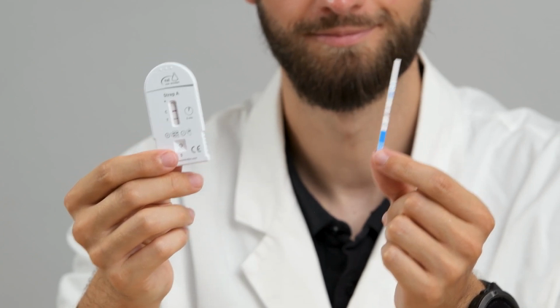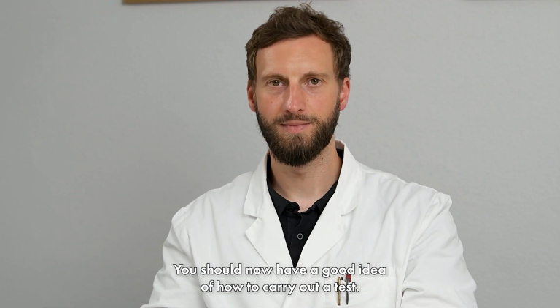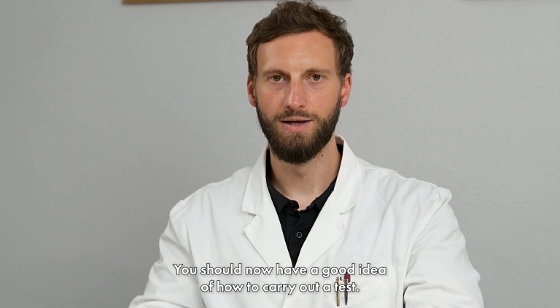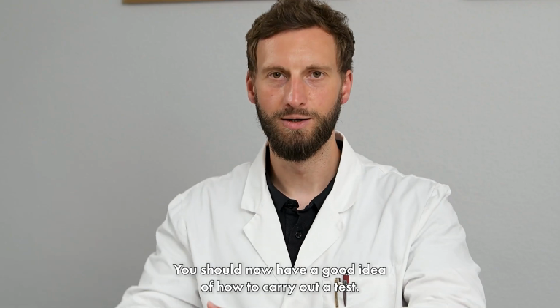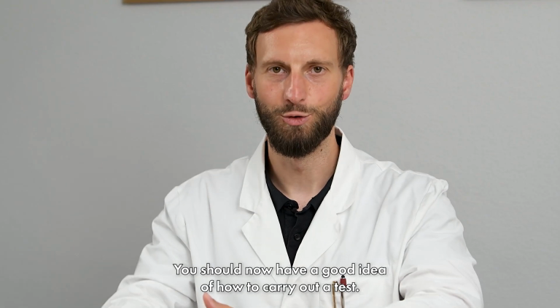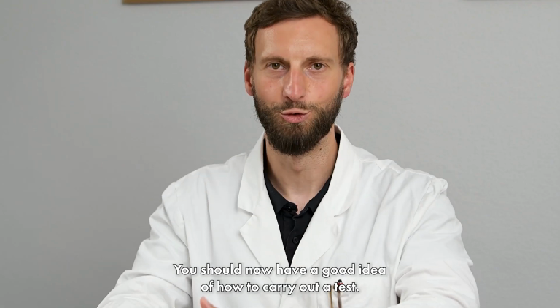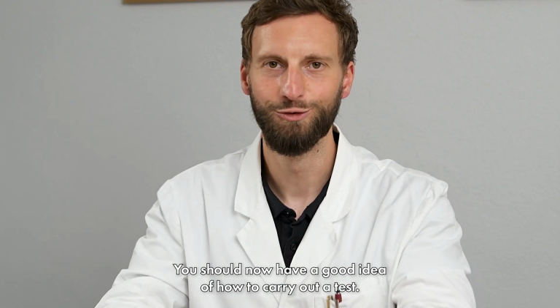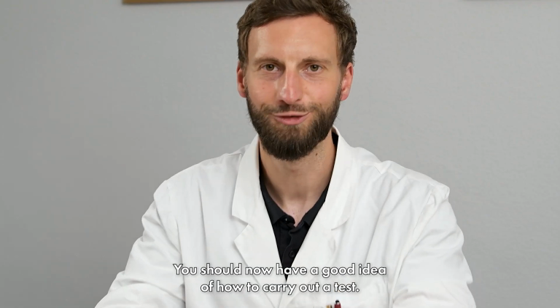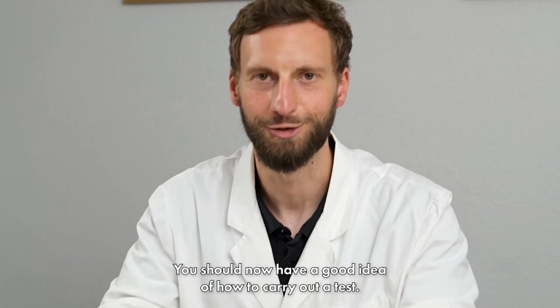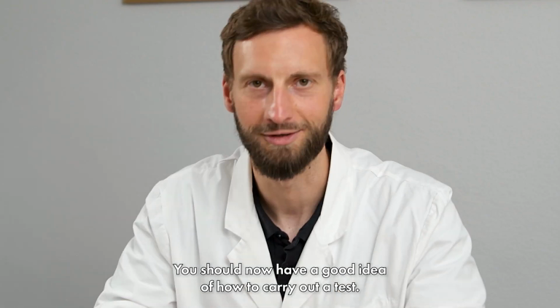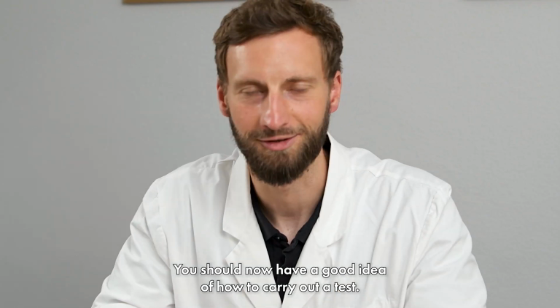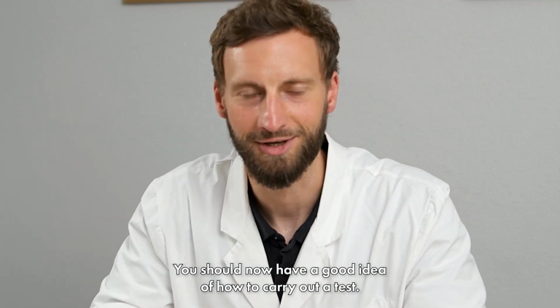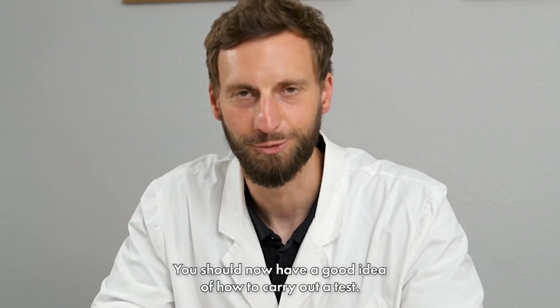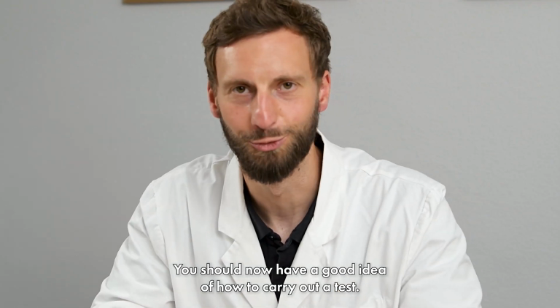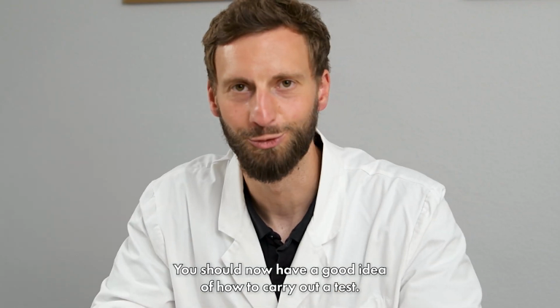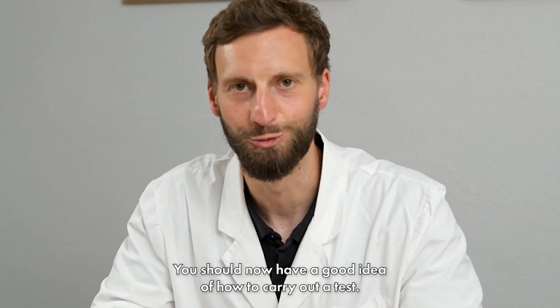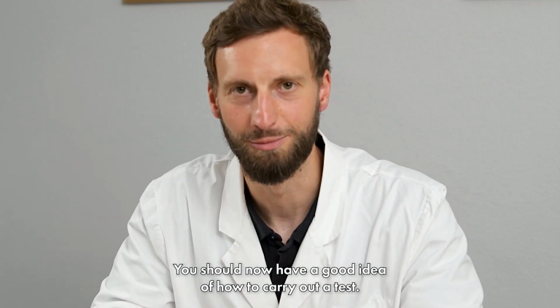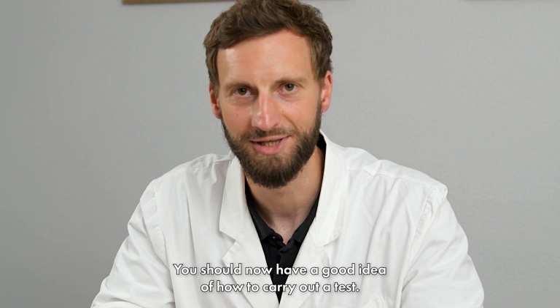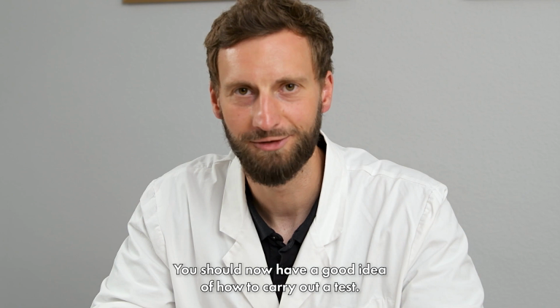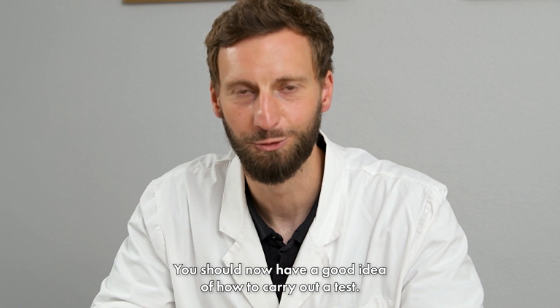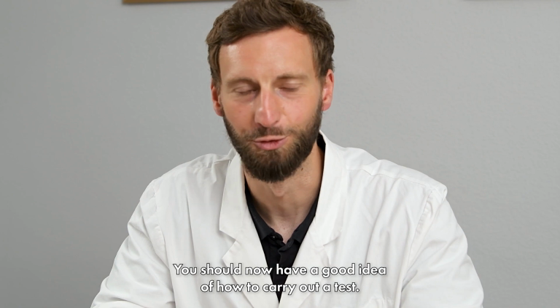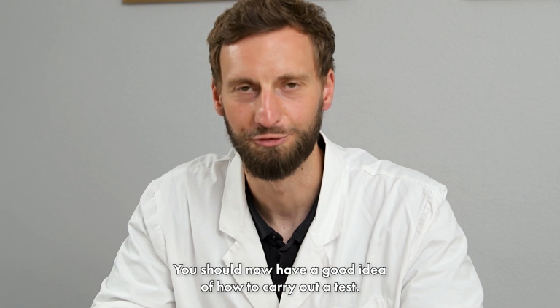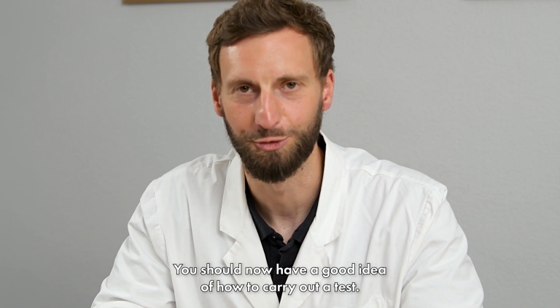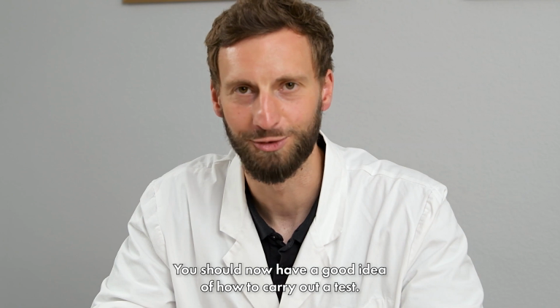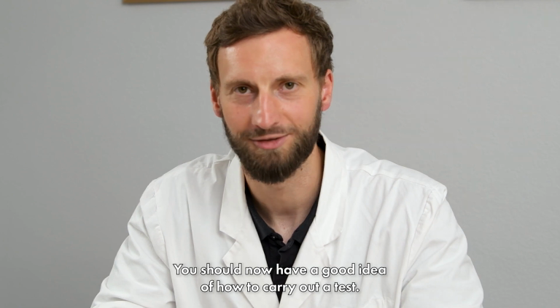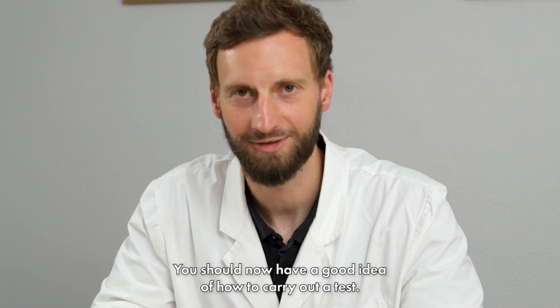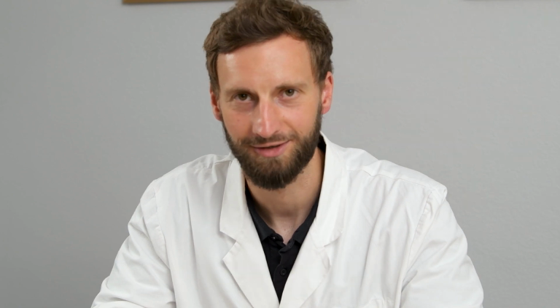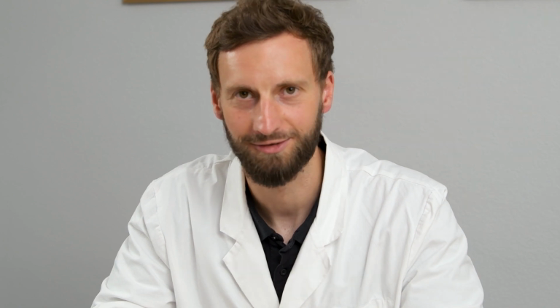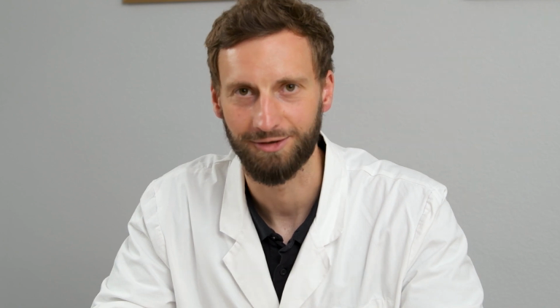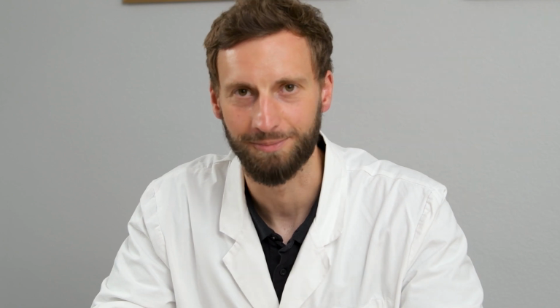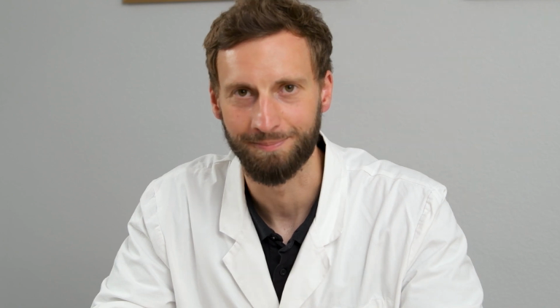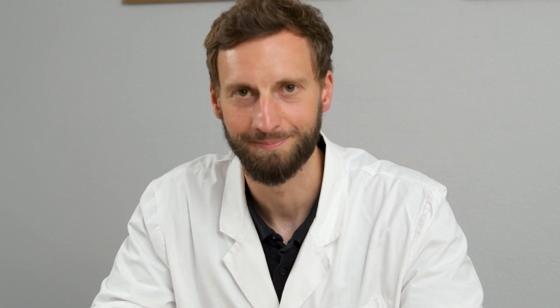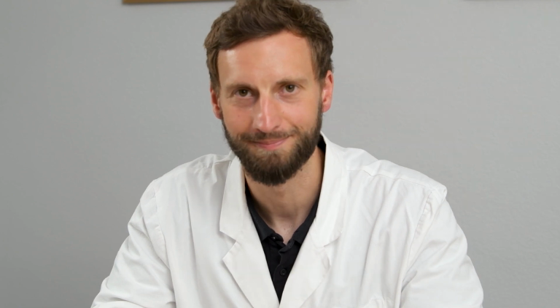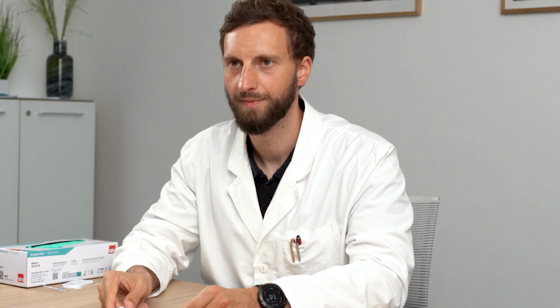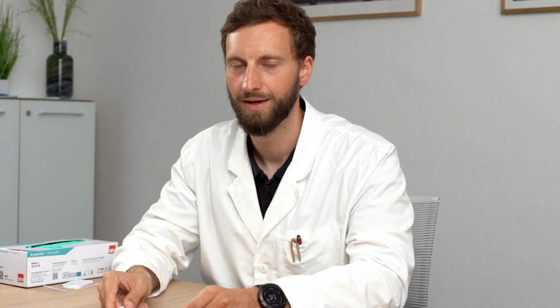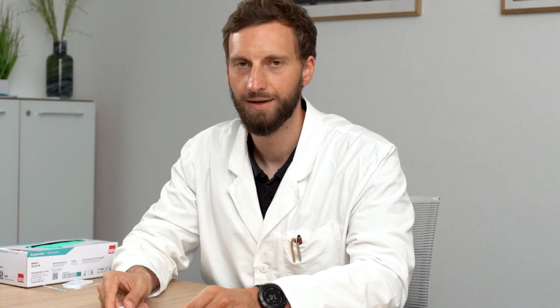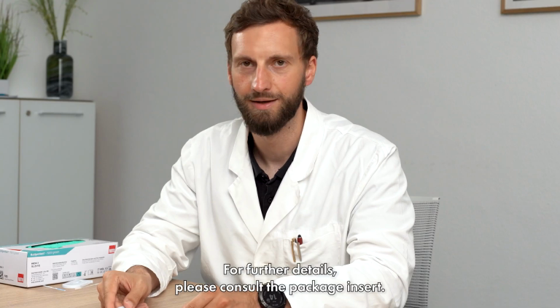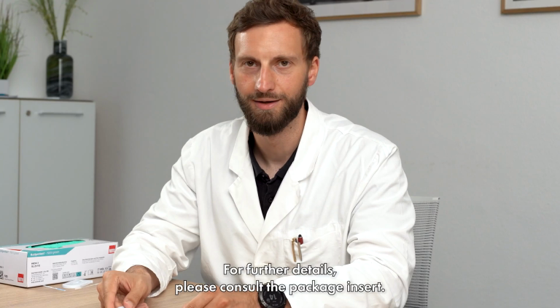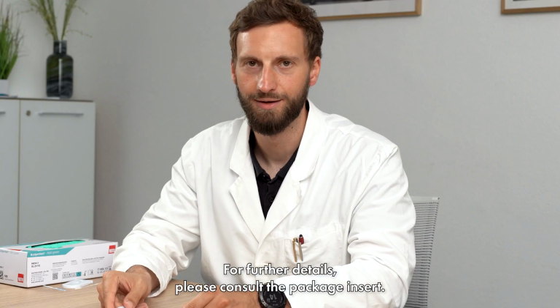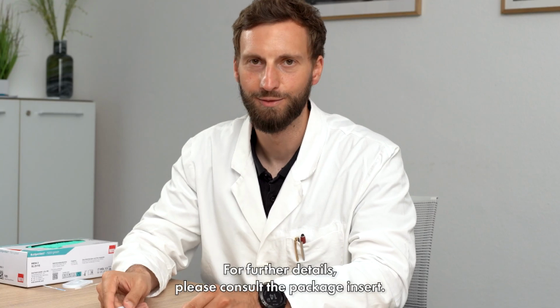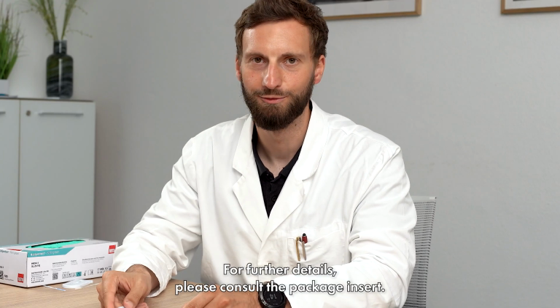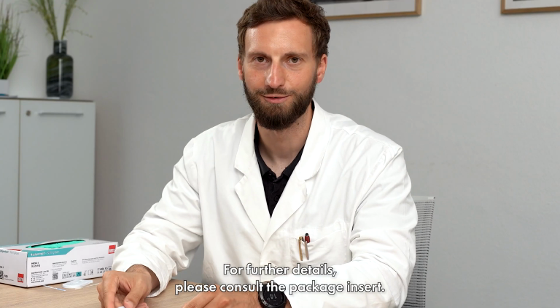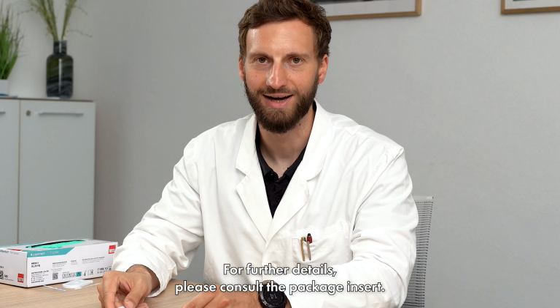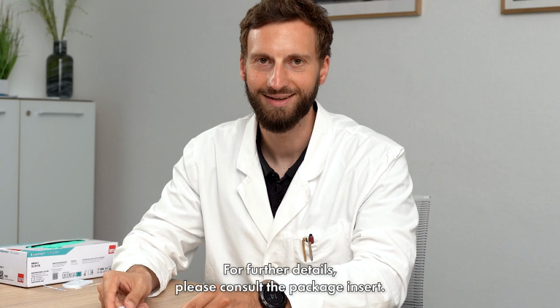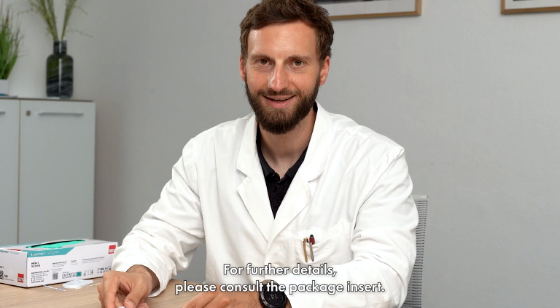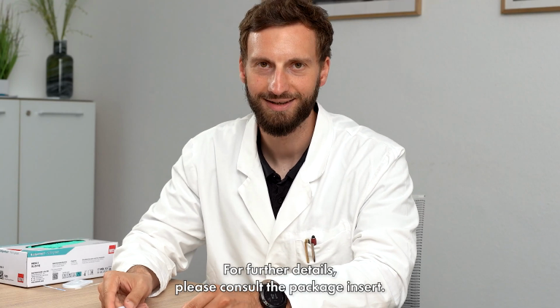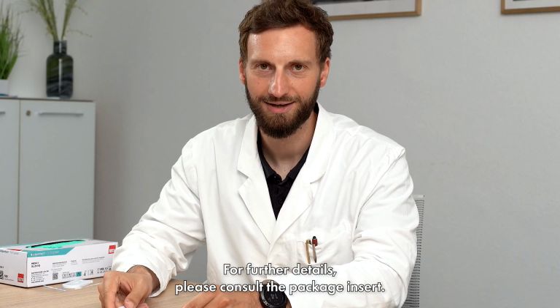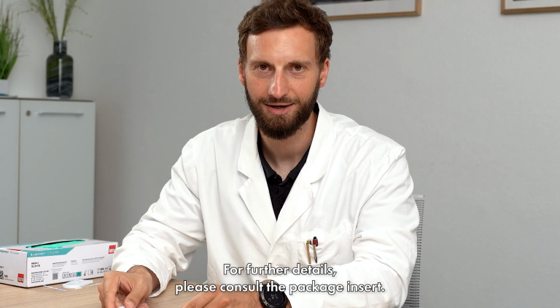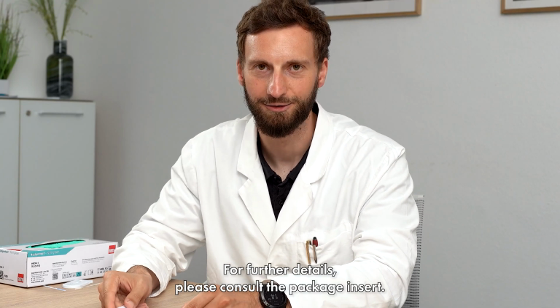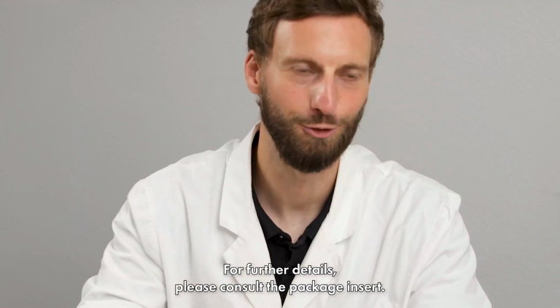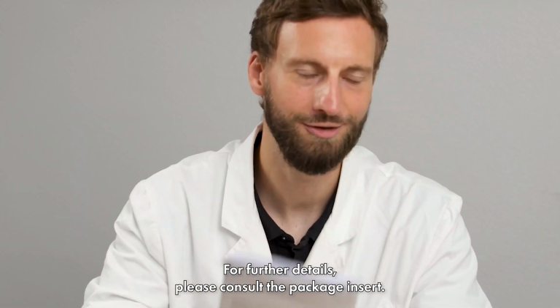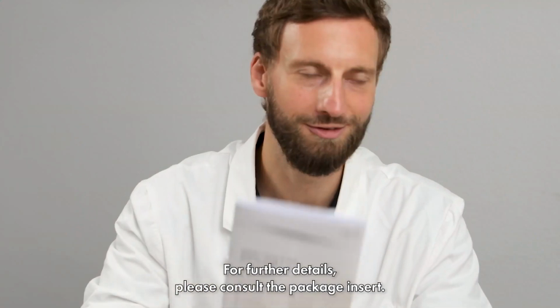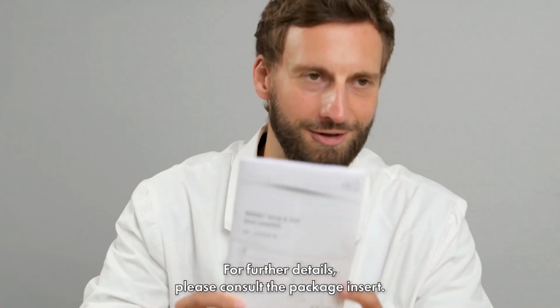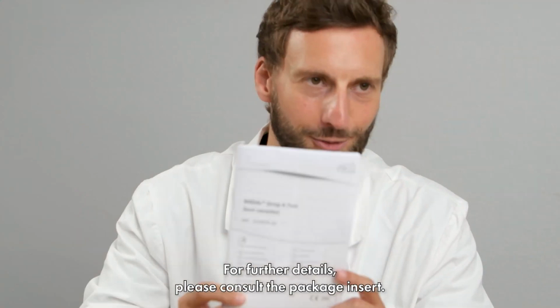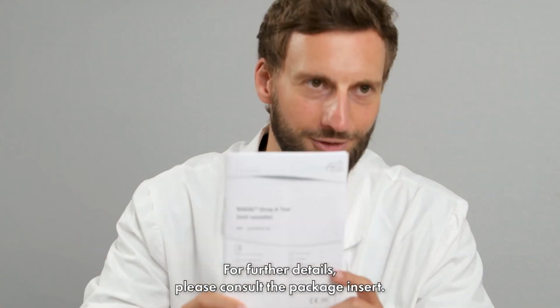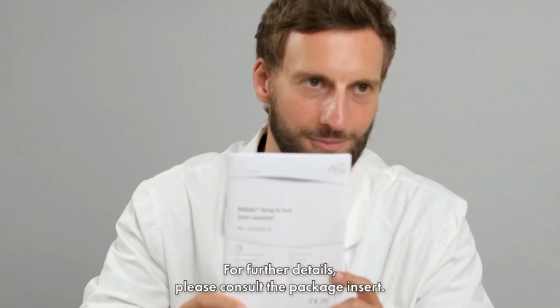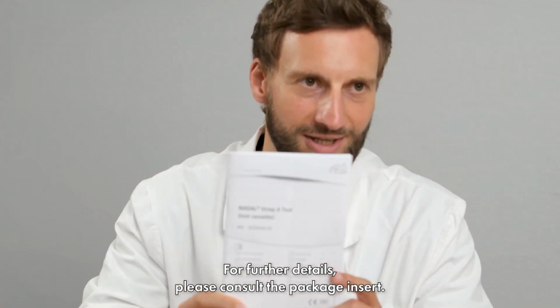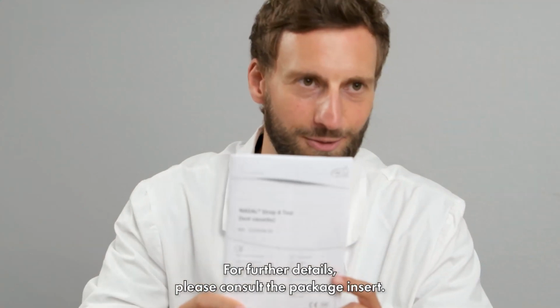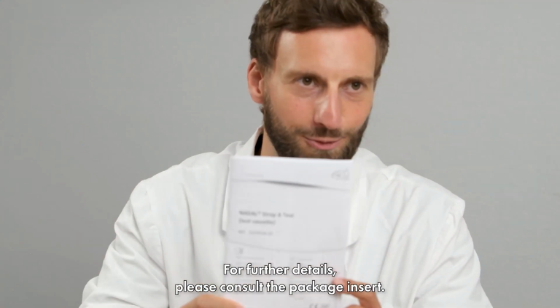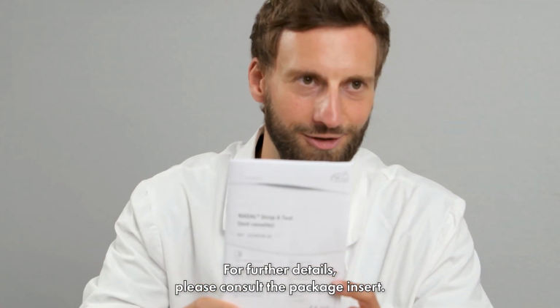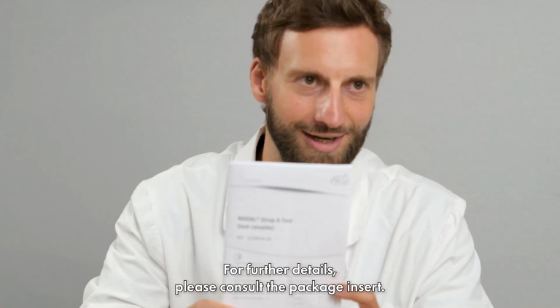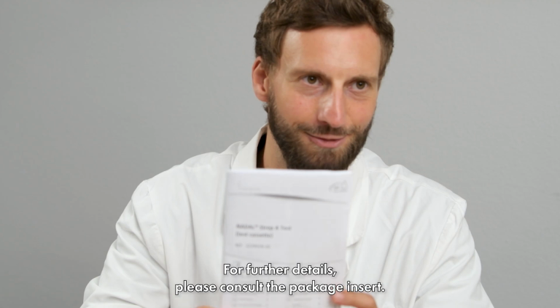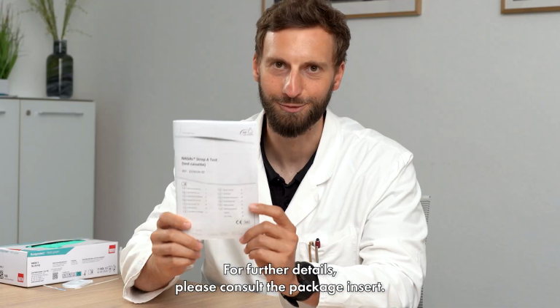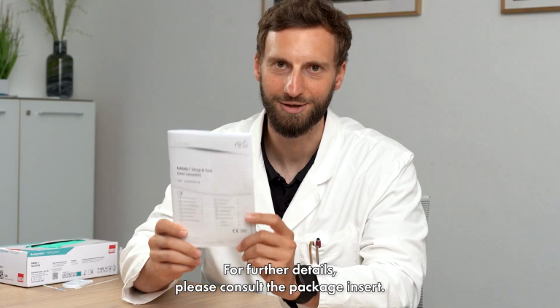You should now have a good idea of how to carry out a test. For further details, please consult the package insert.